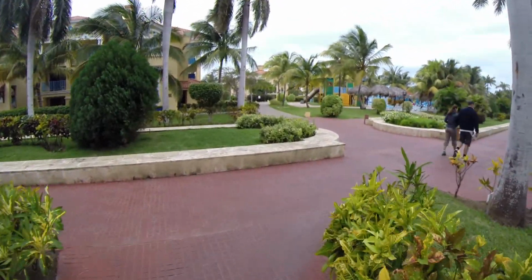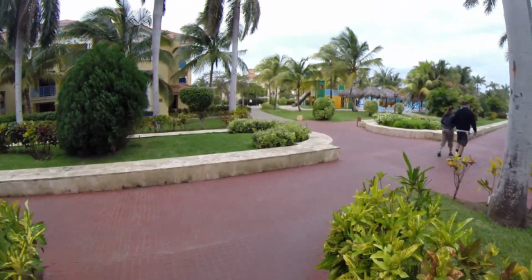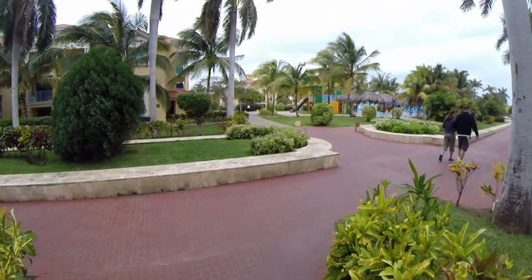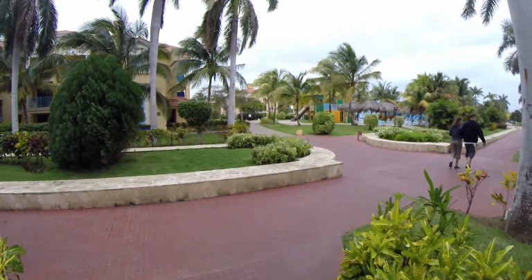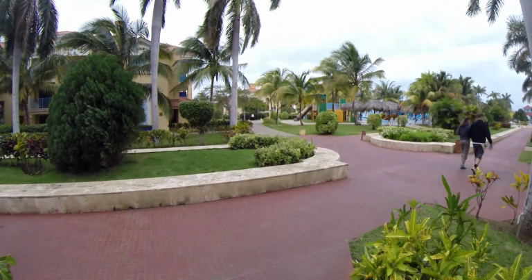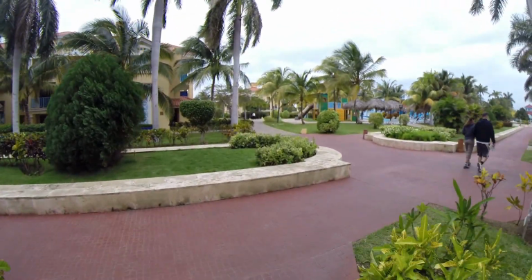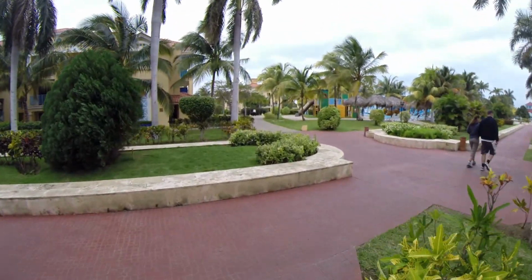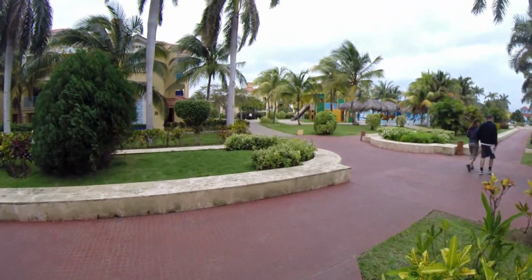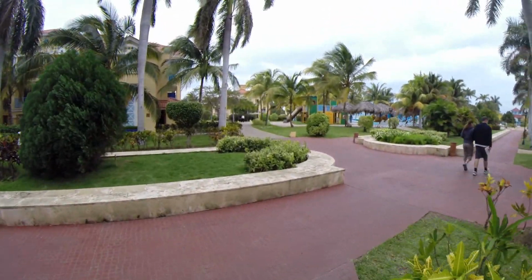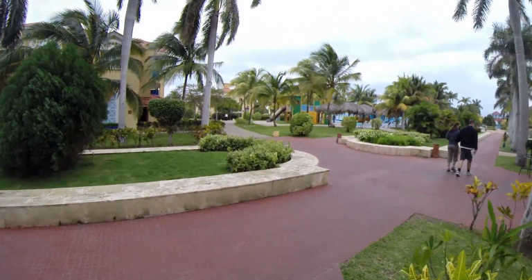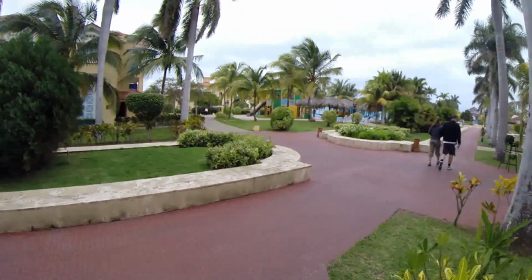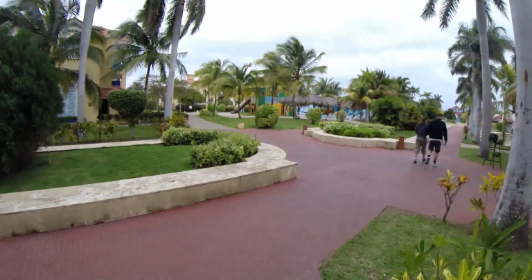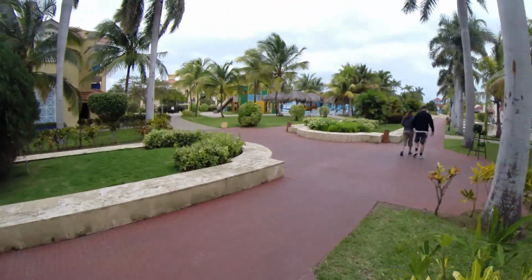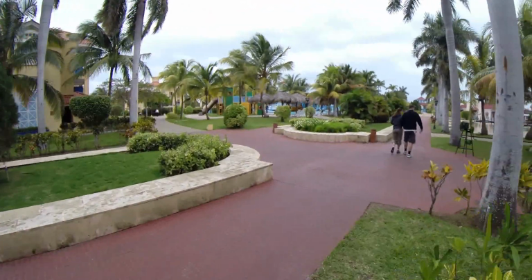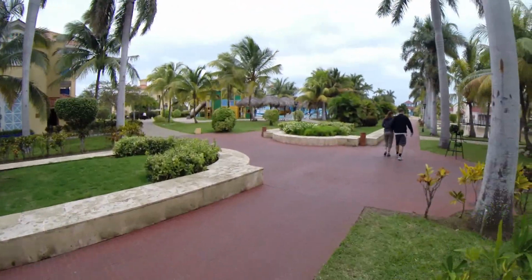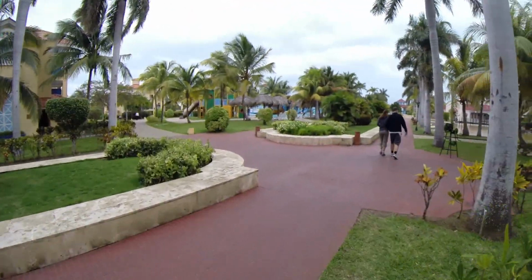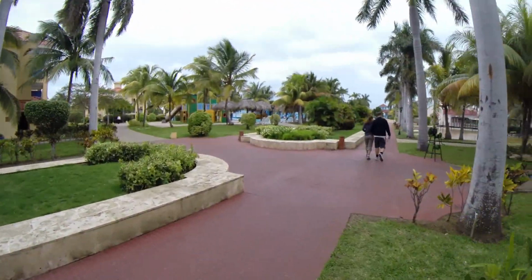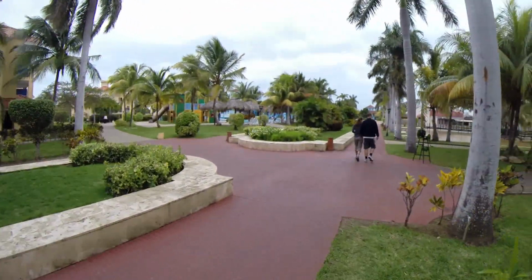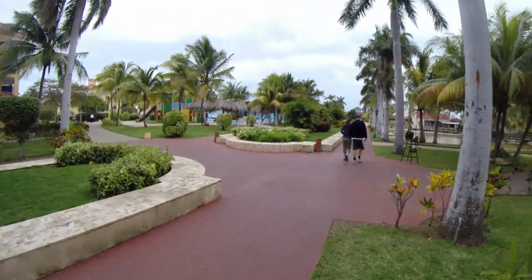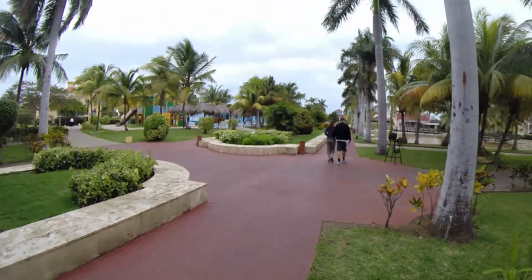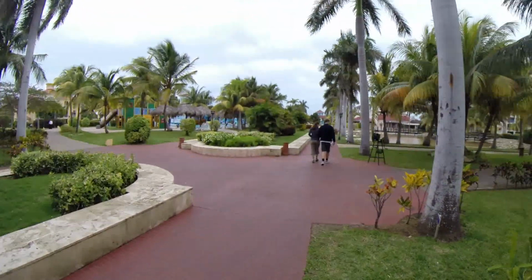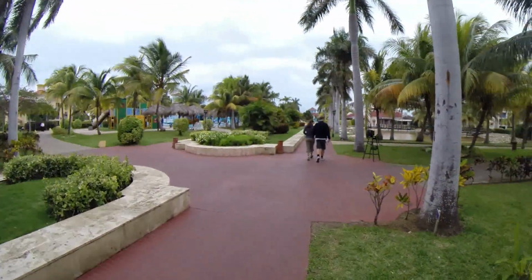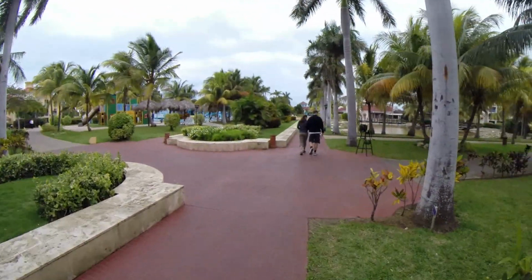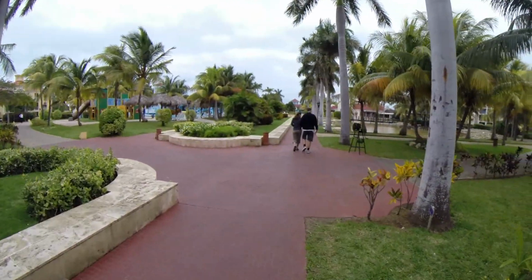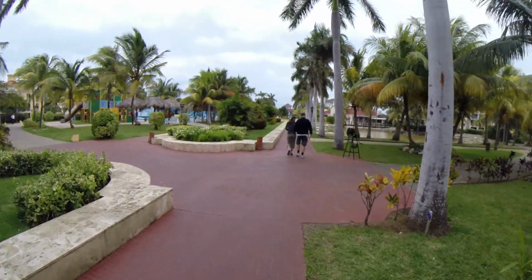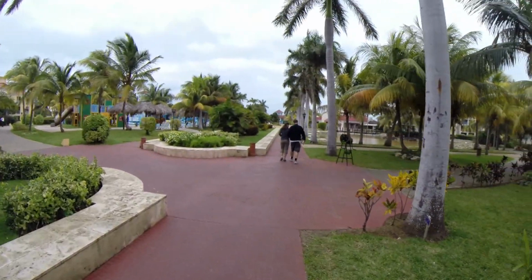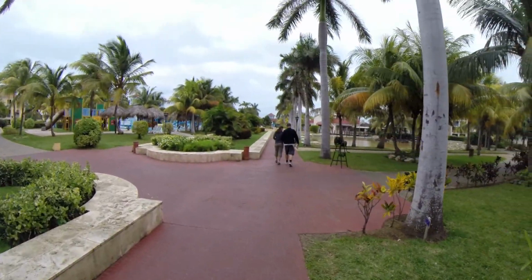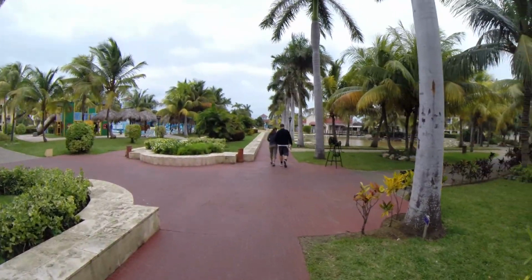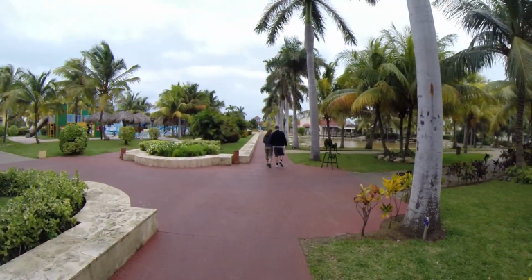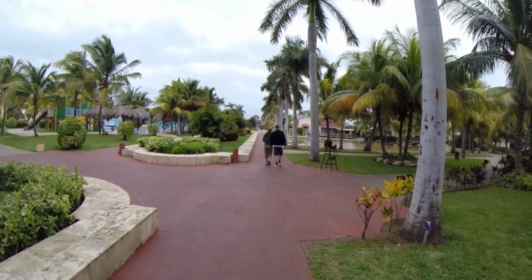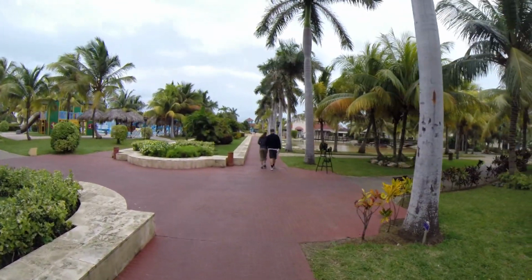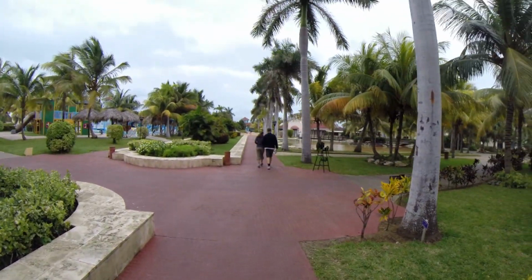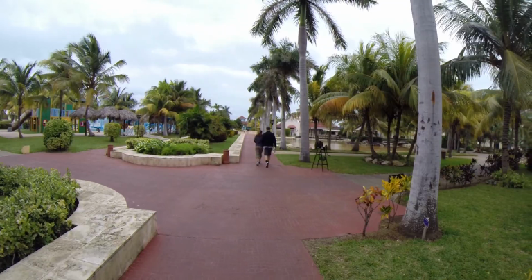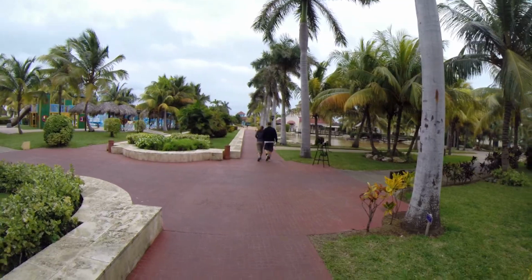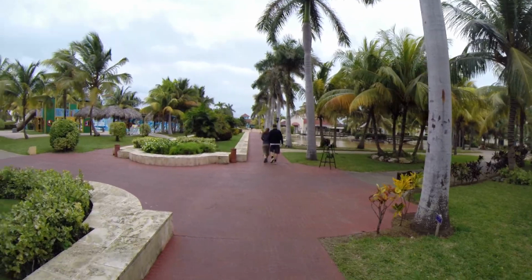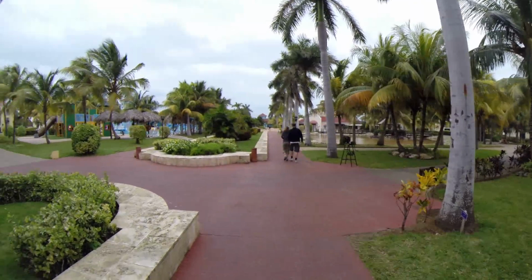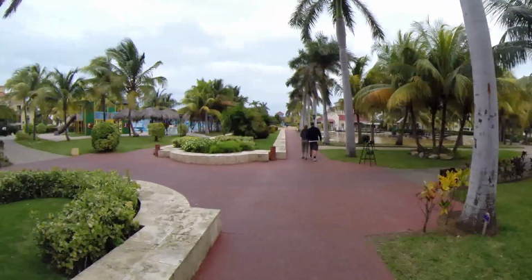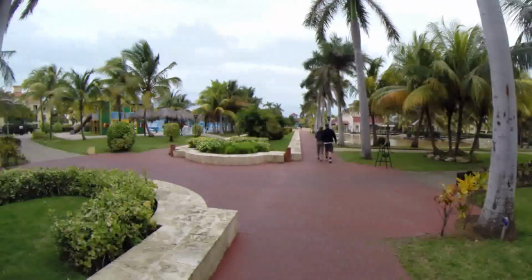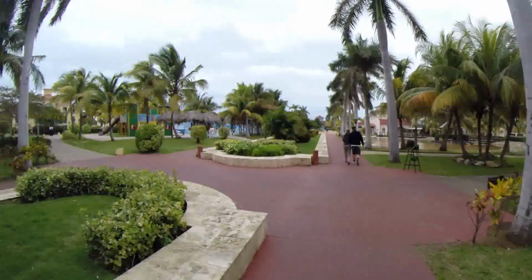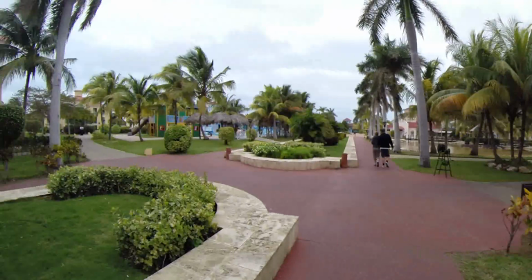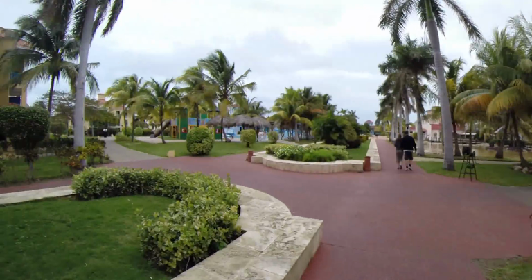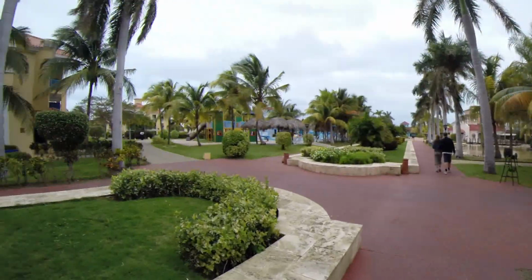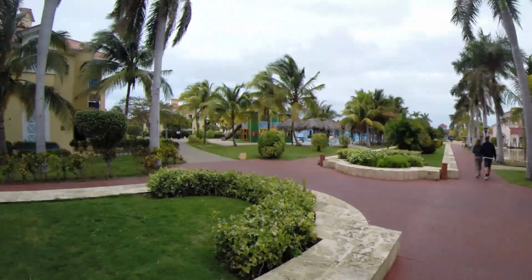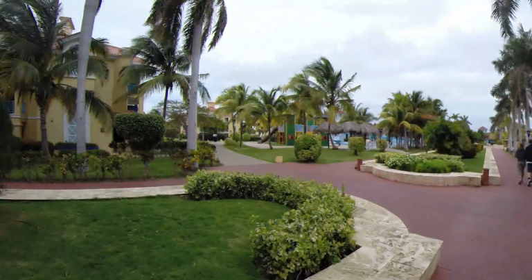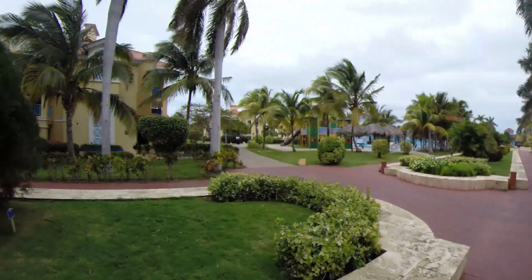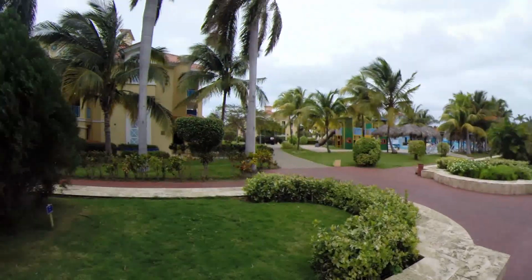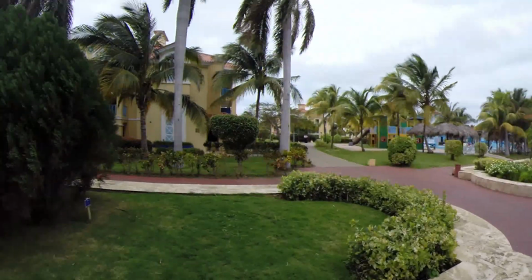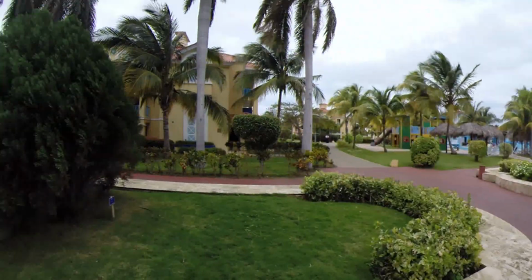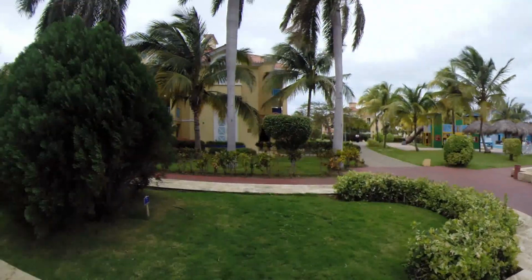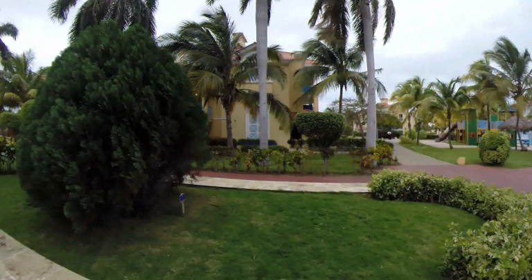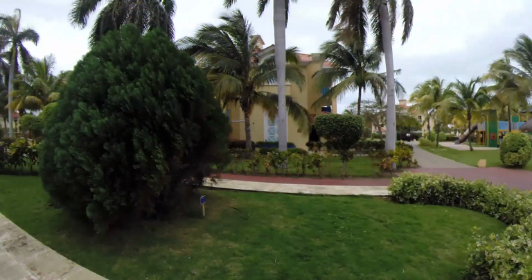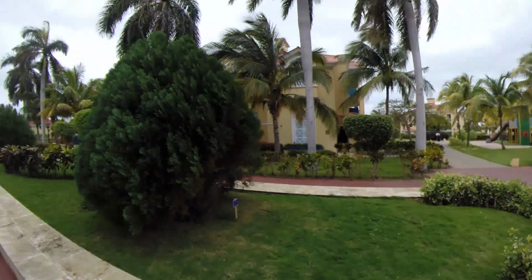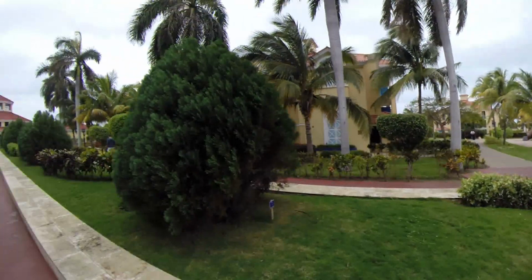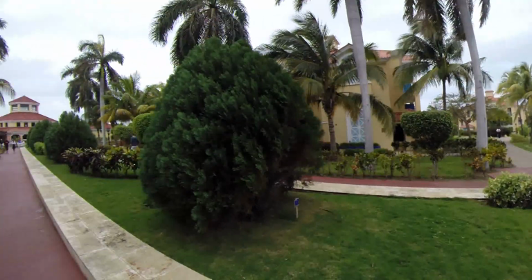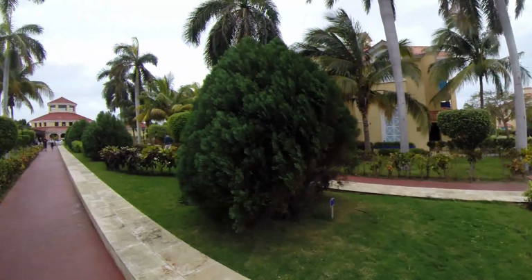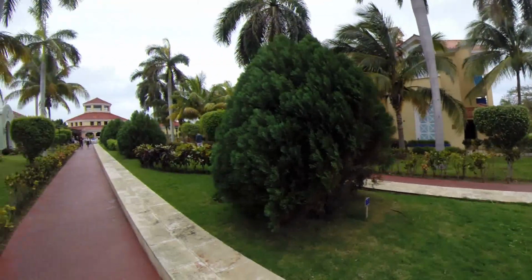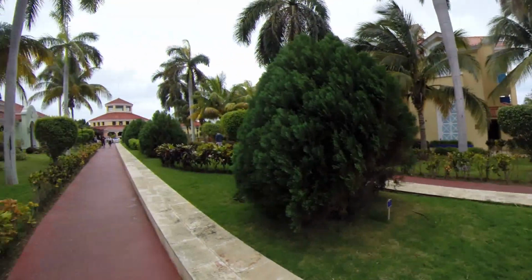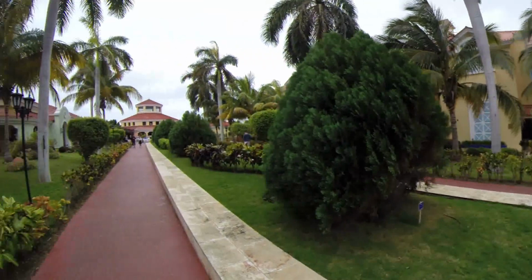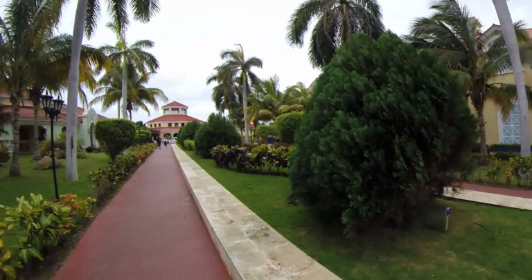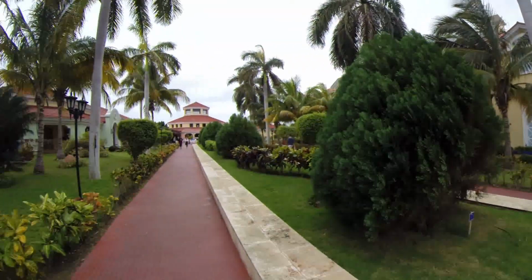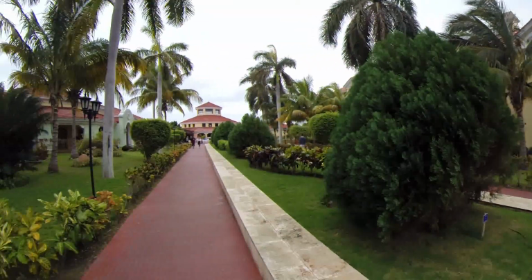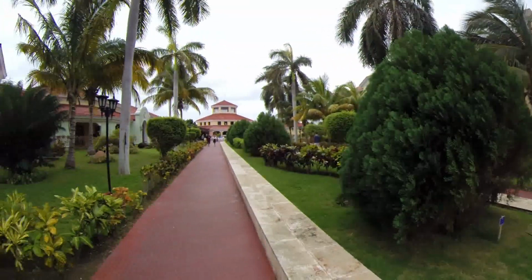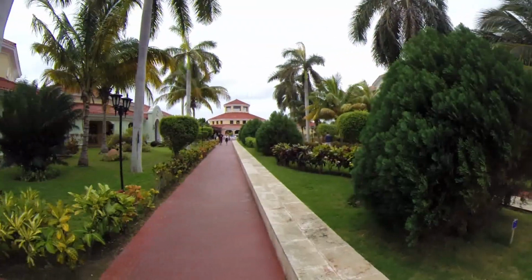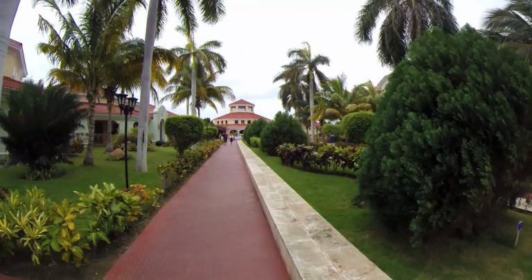And we're back to the center again, looking towards the ocean. This is looking back towards the main lobby.